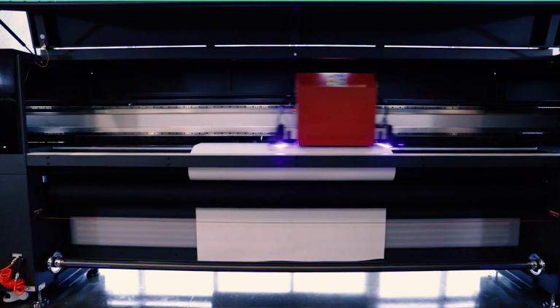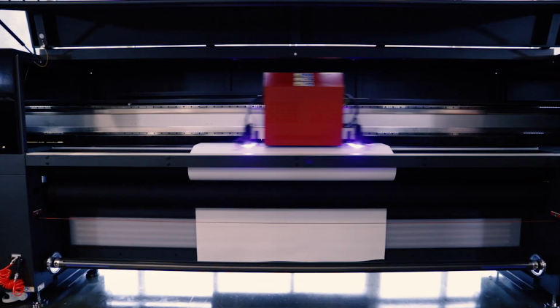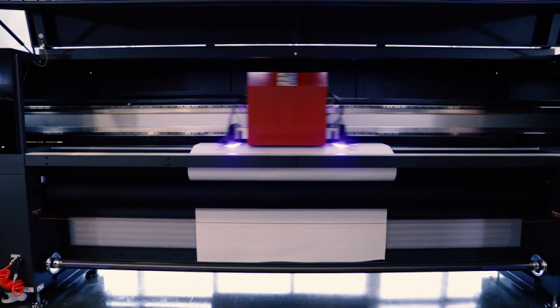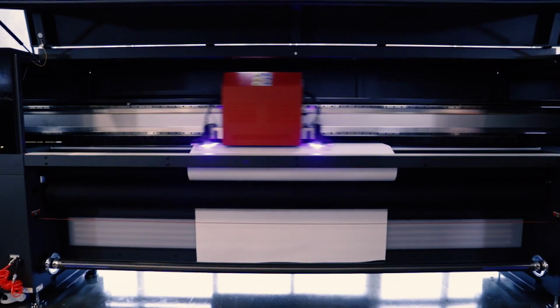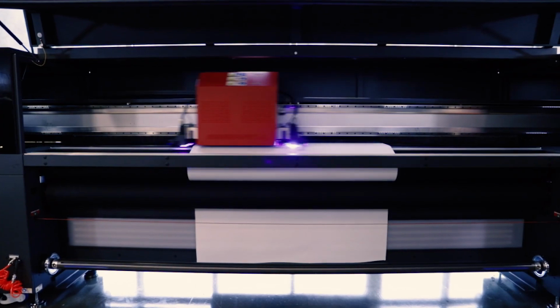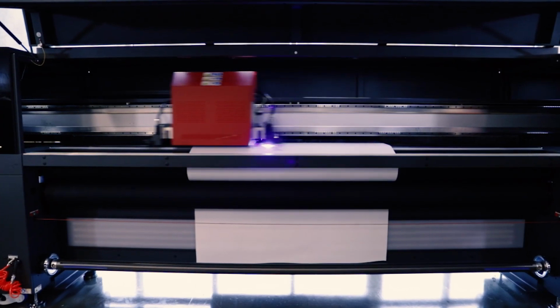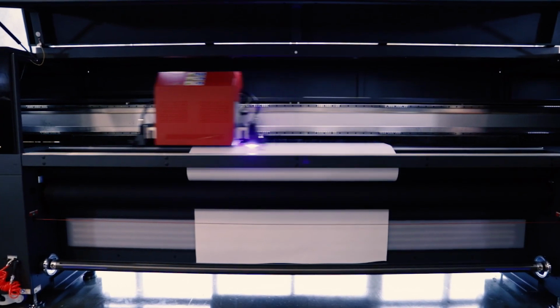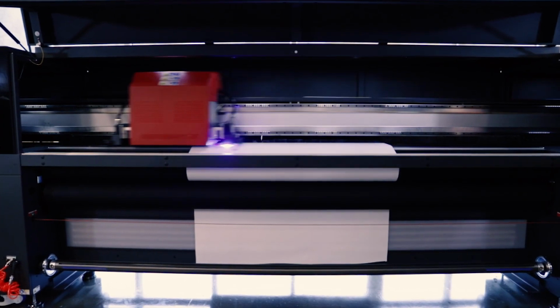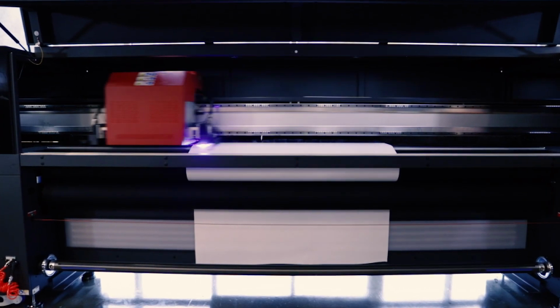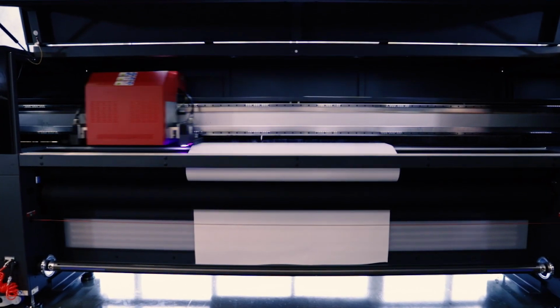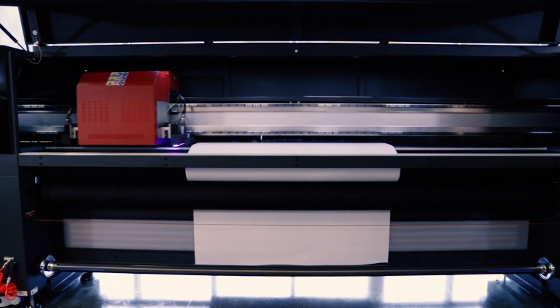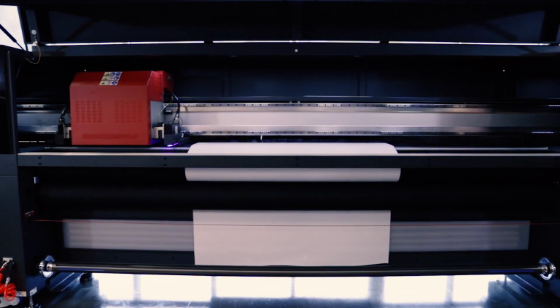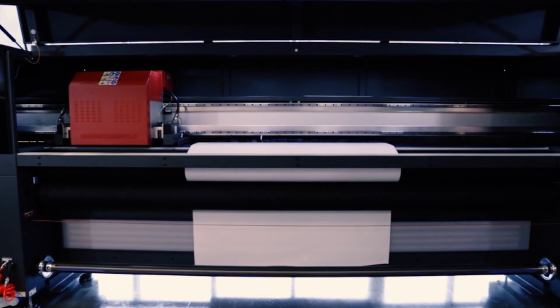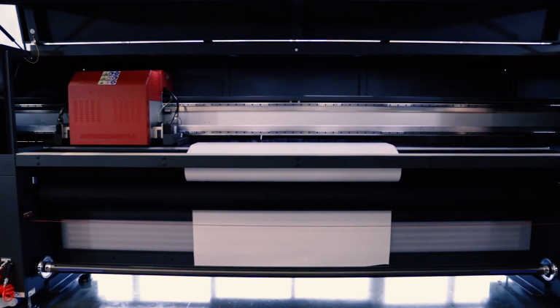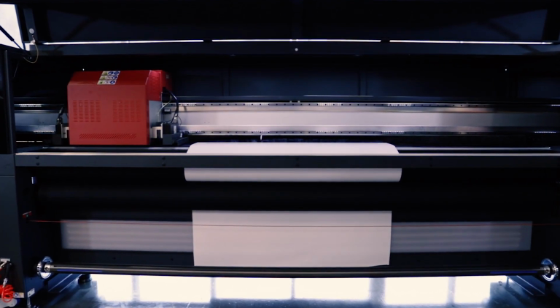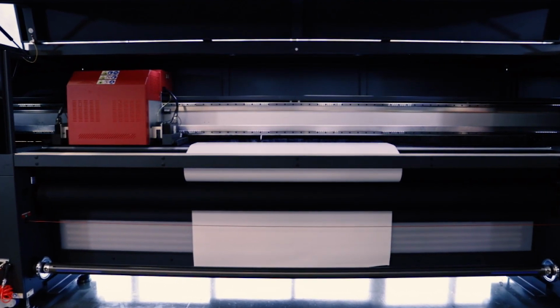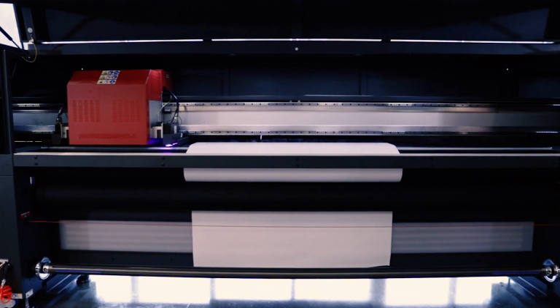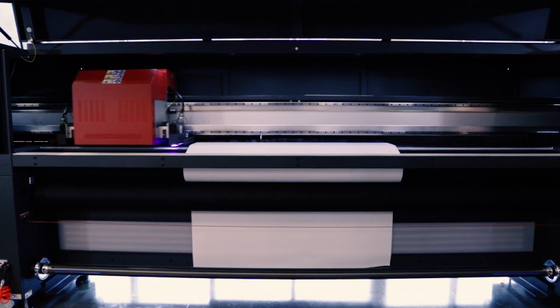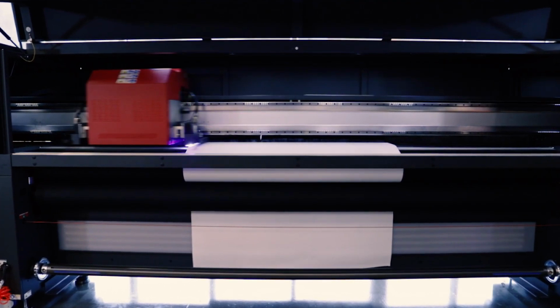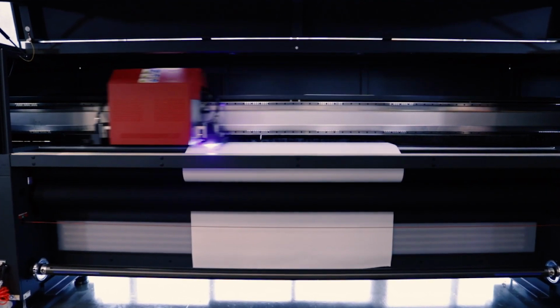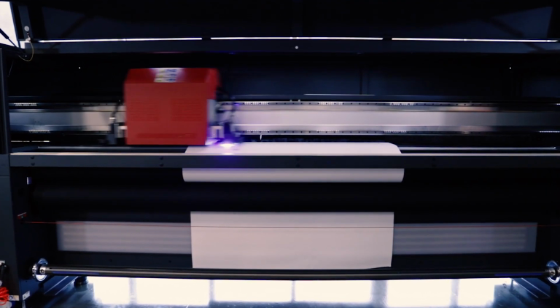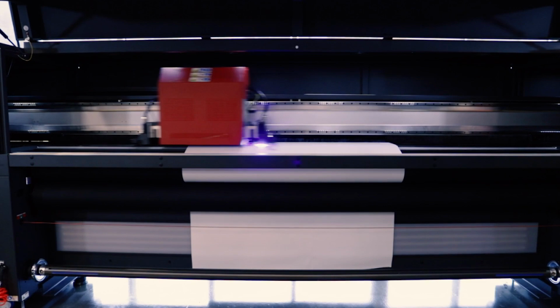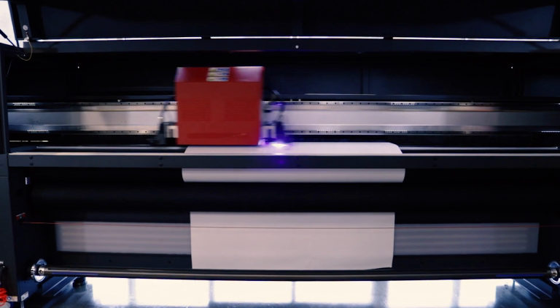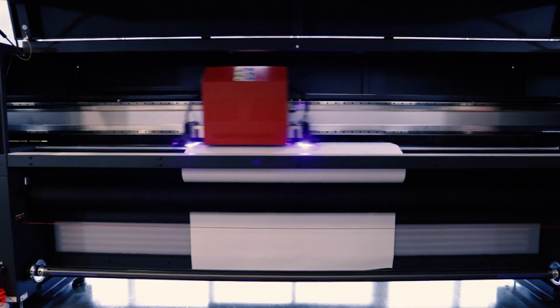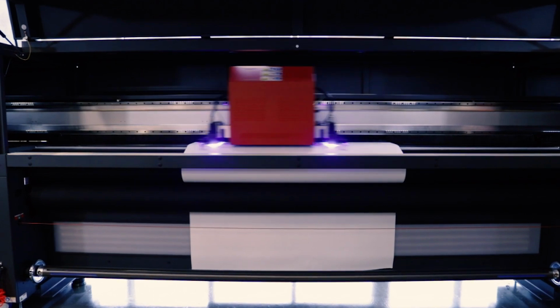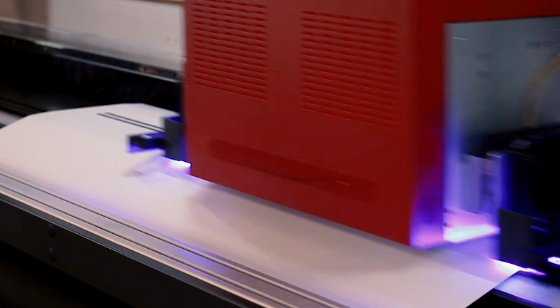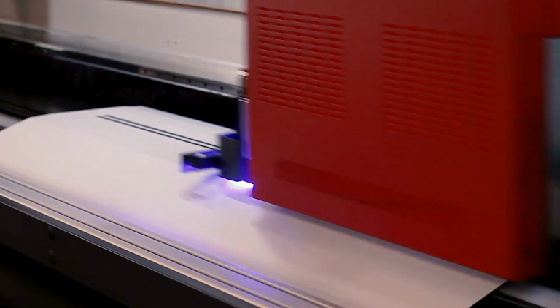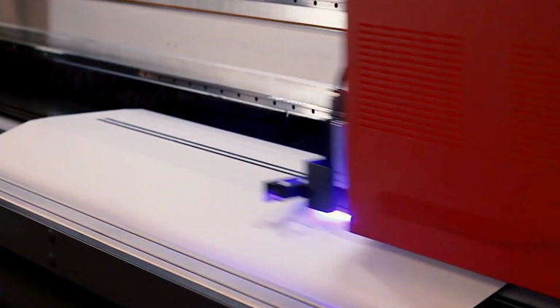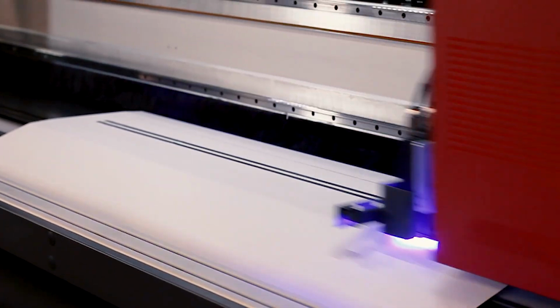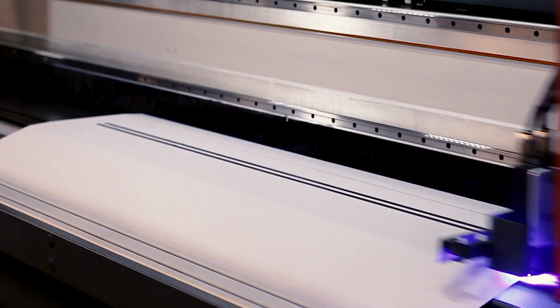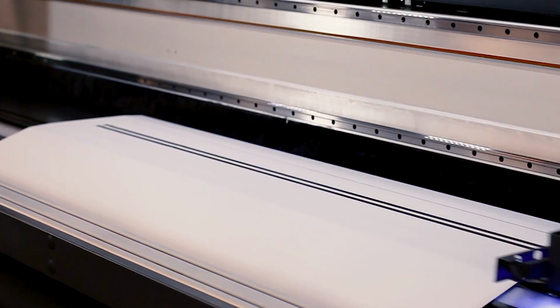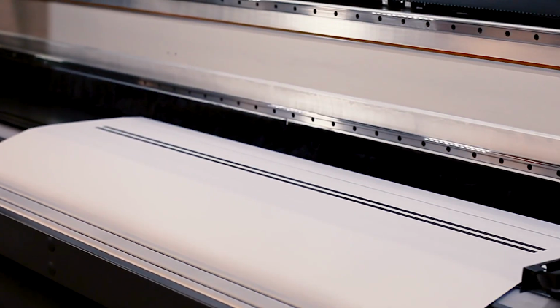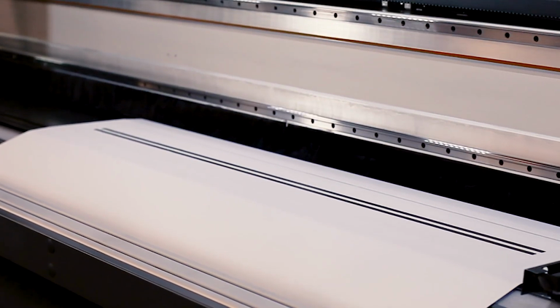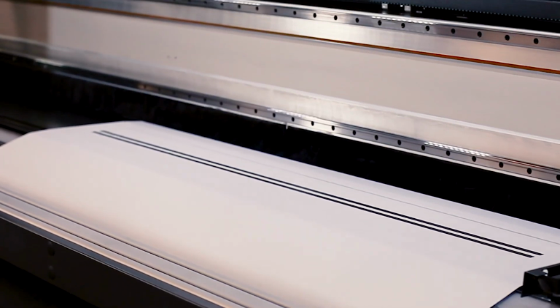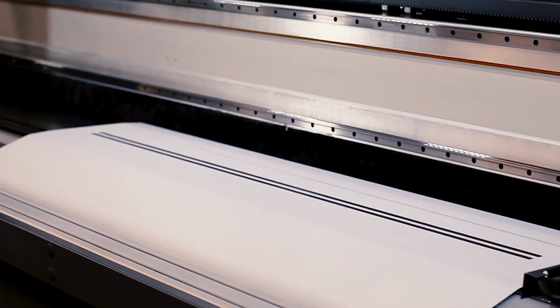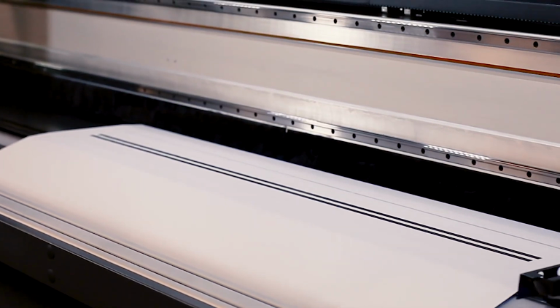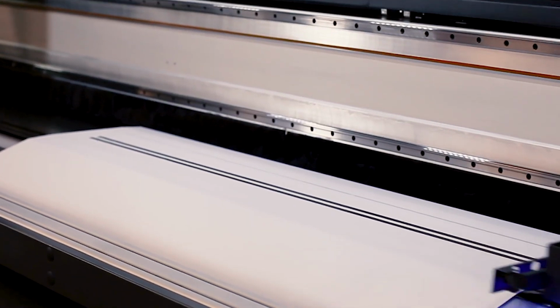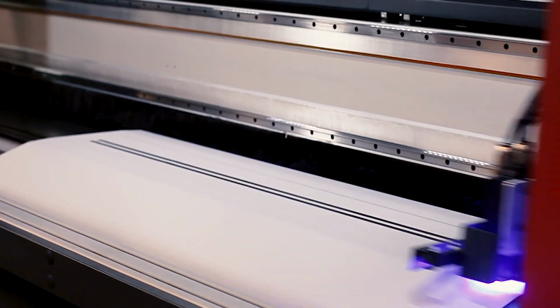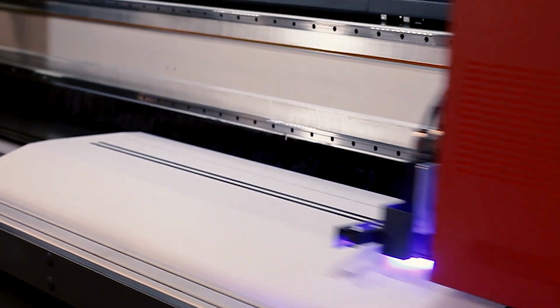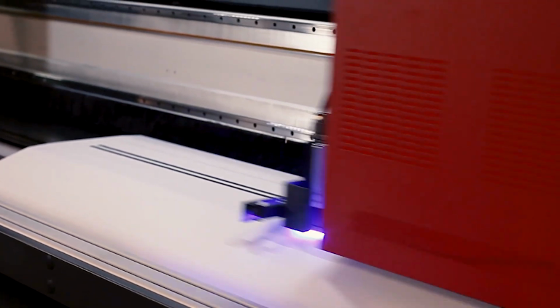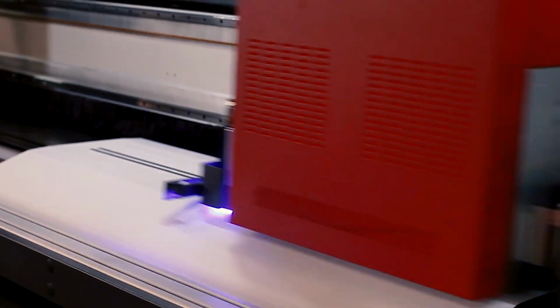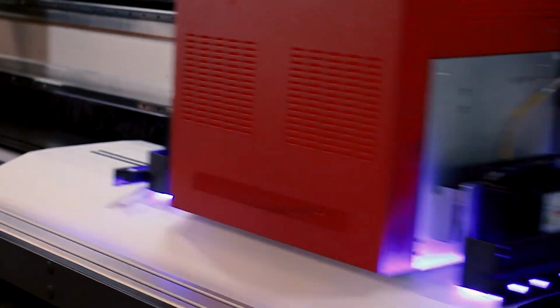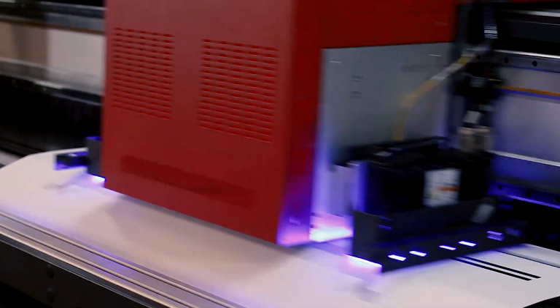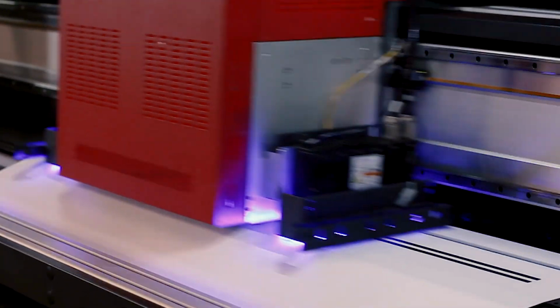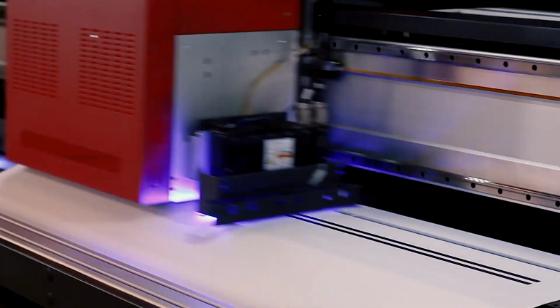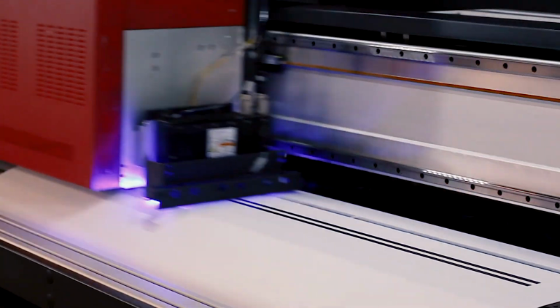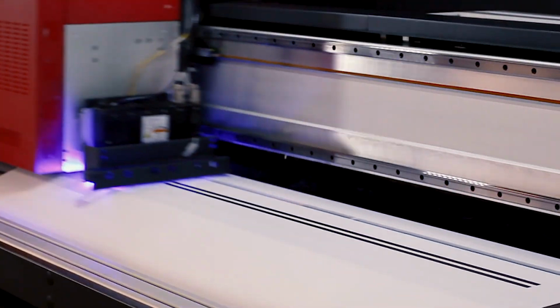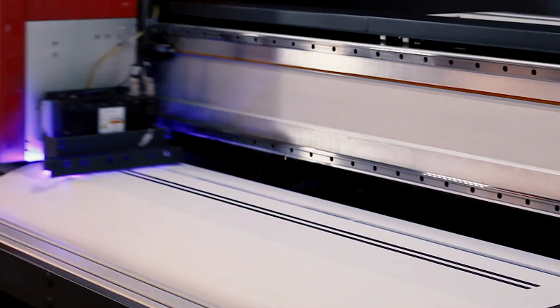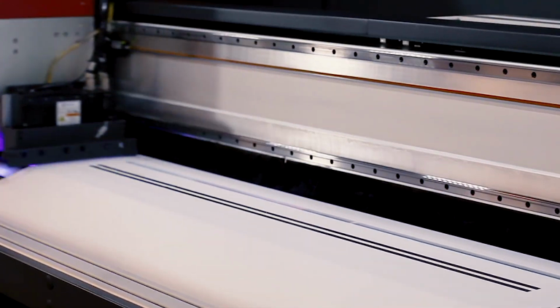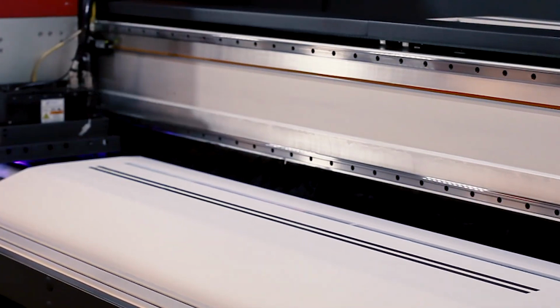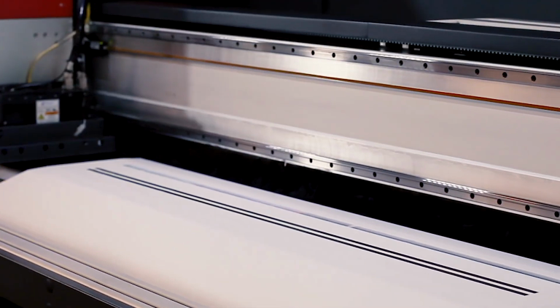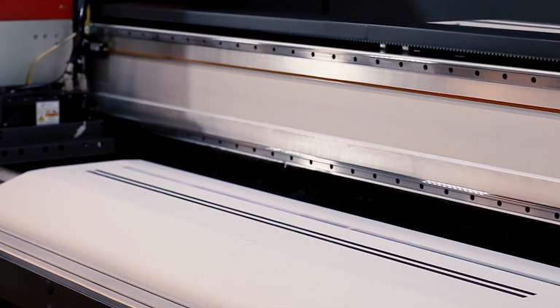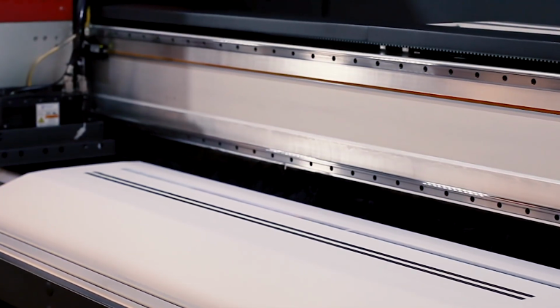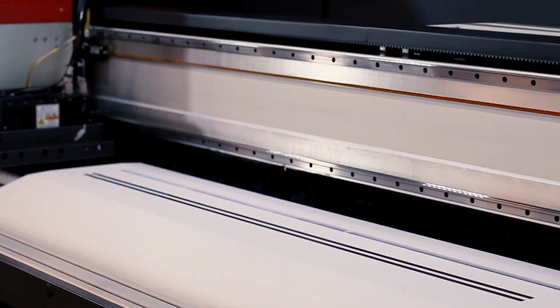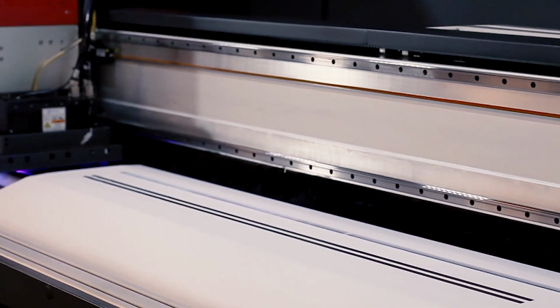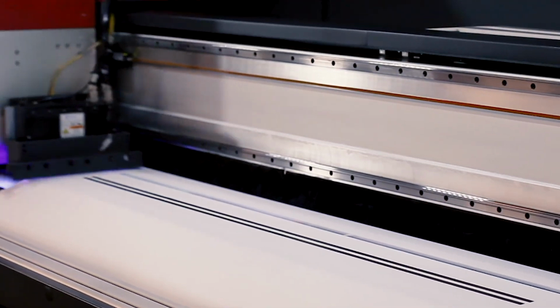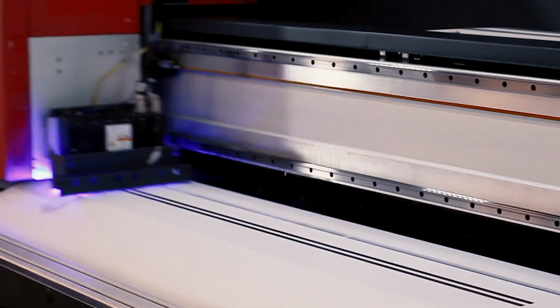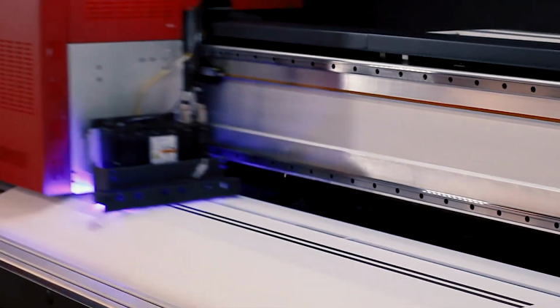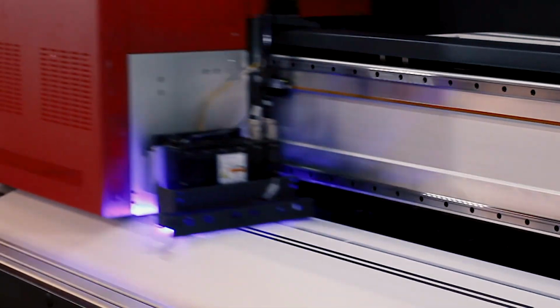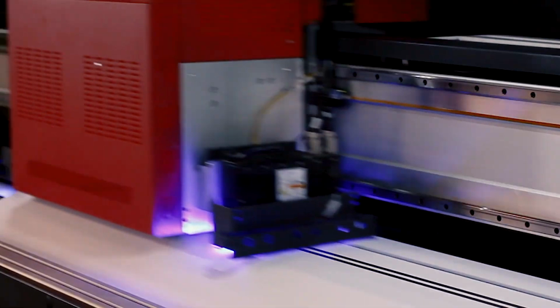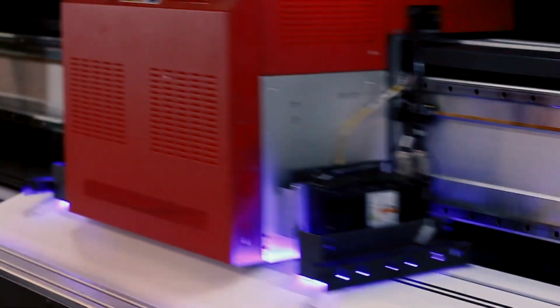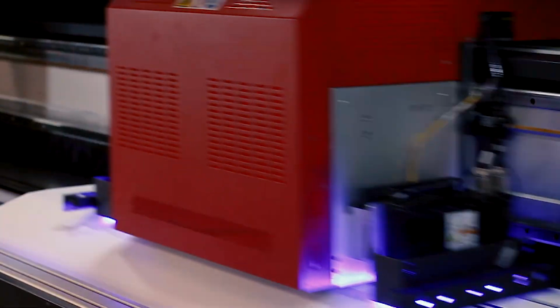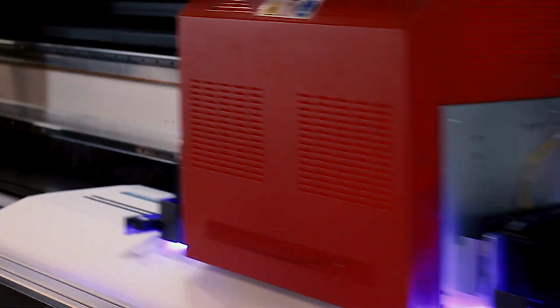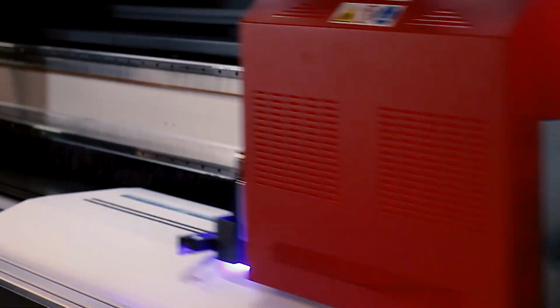It starts with printing on side A of opaque media, where a pair of parallel stripes is printed before and after the image.